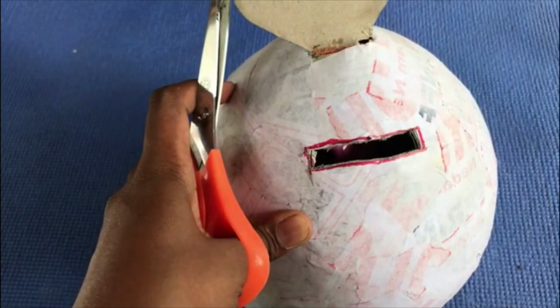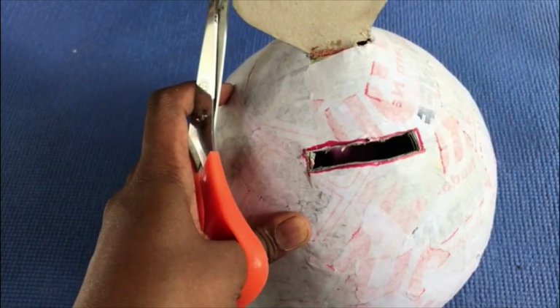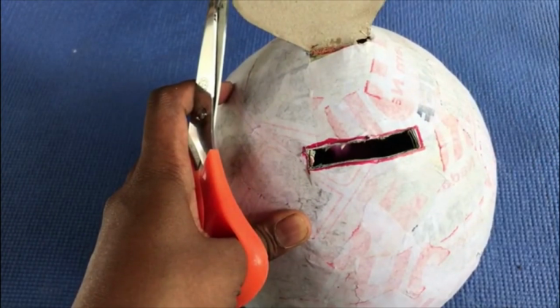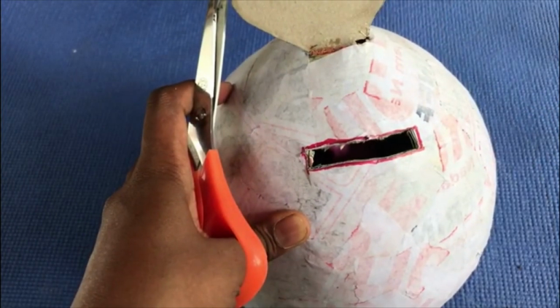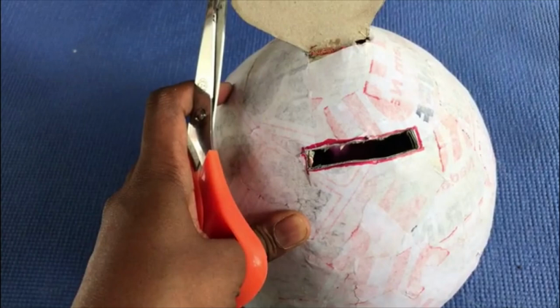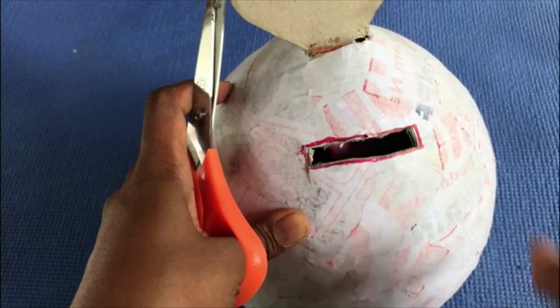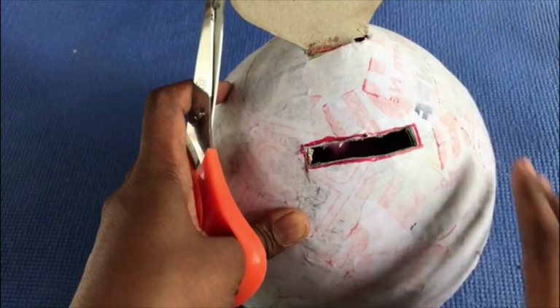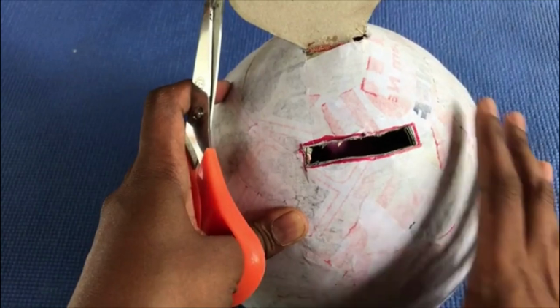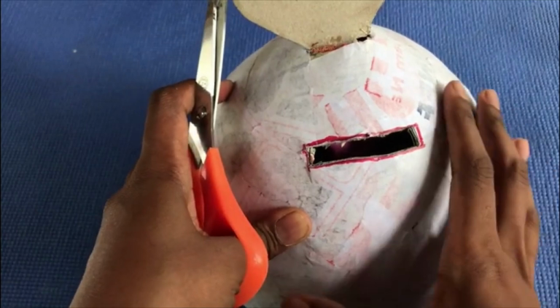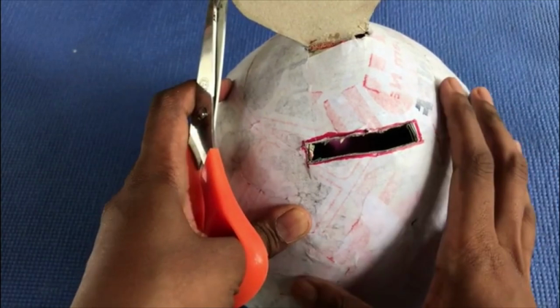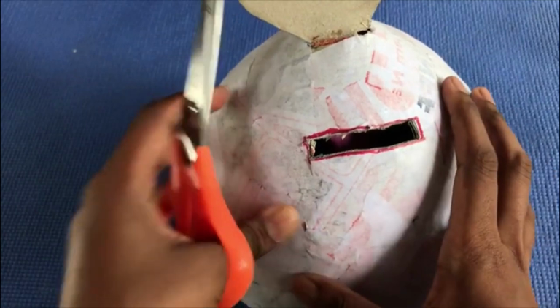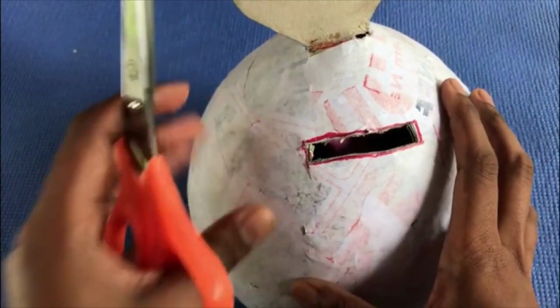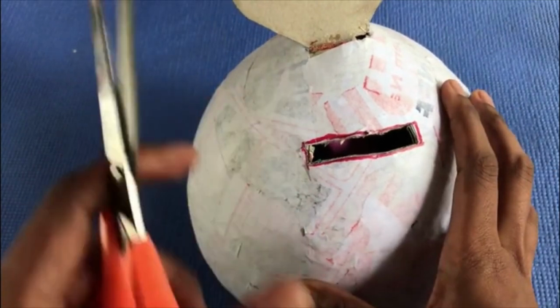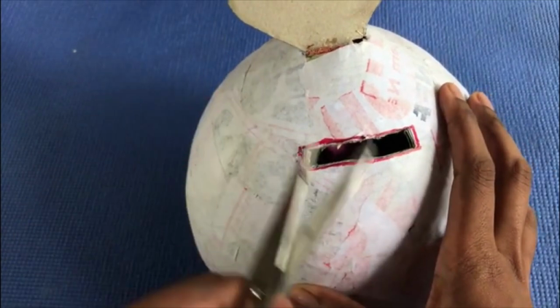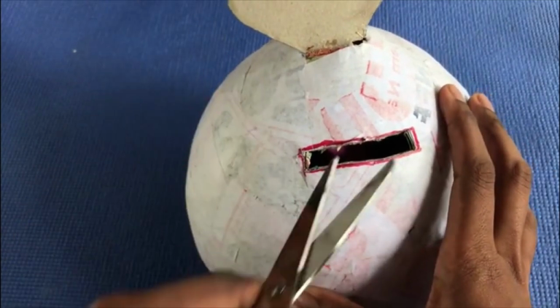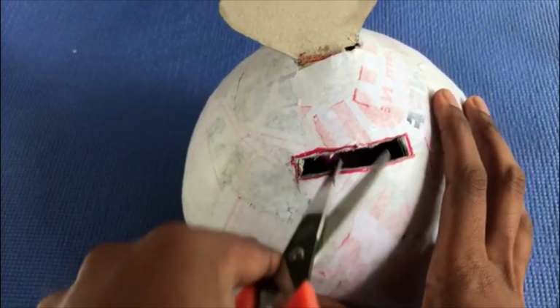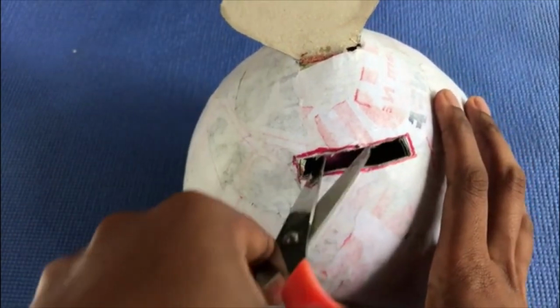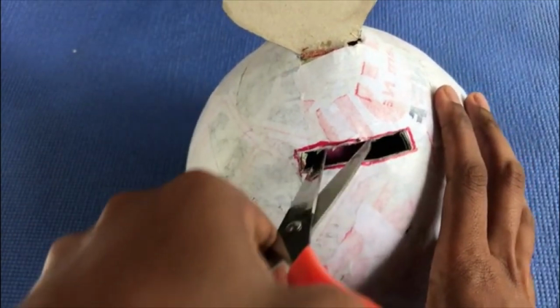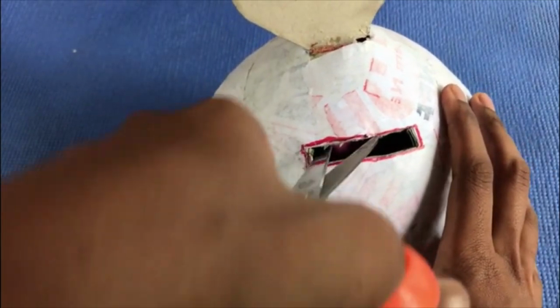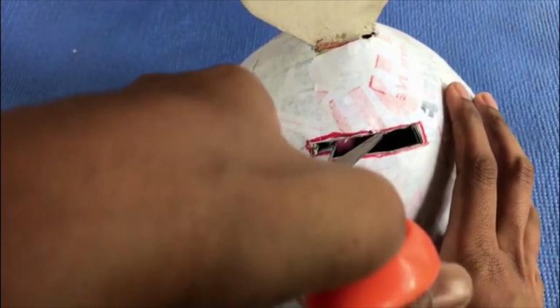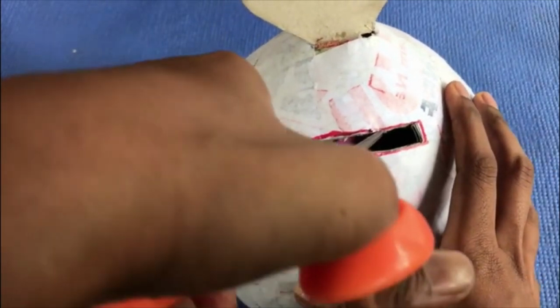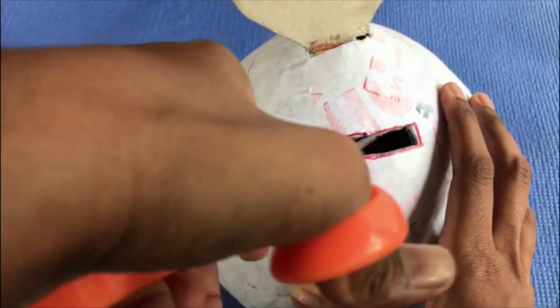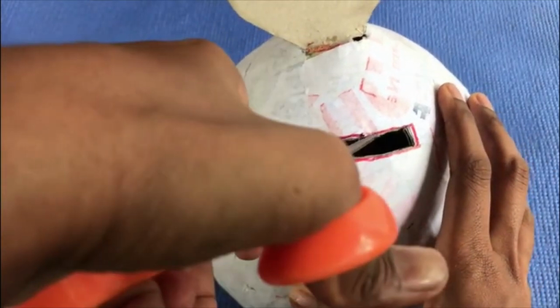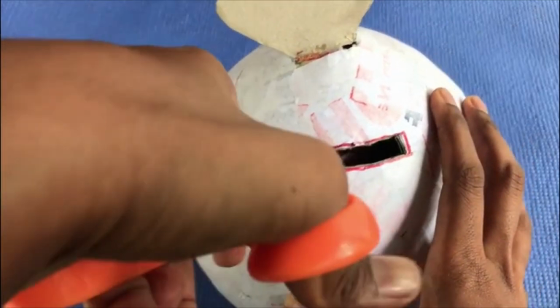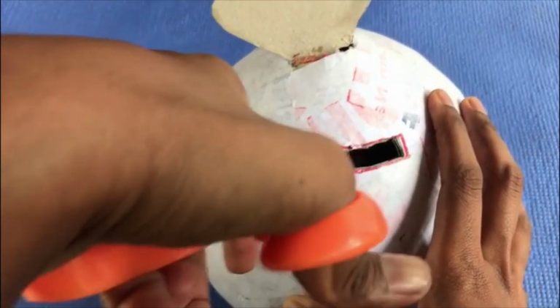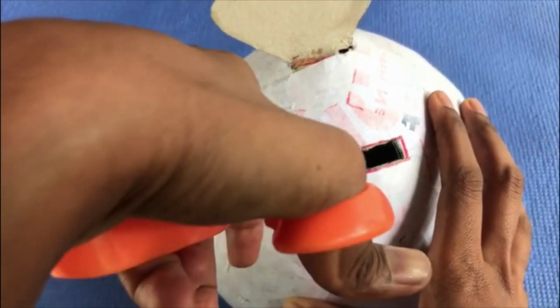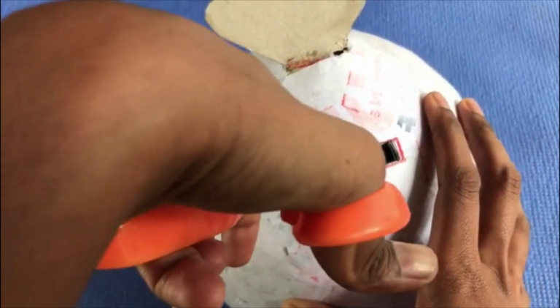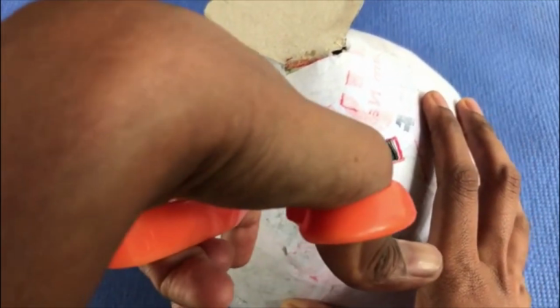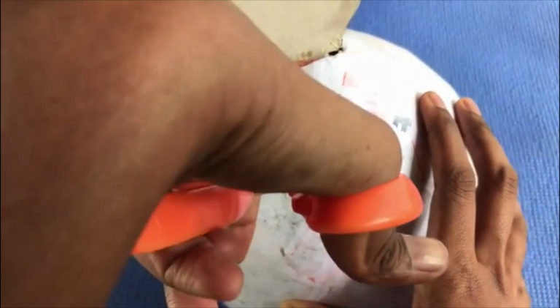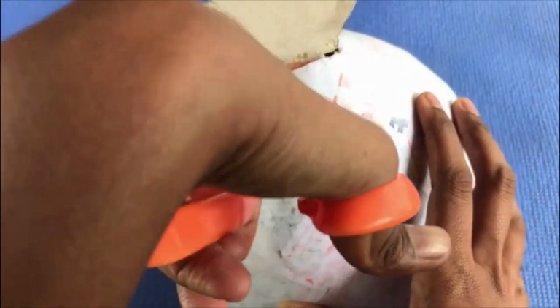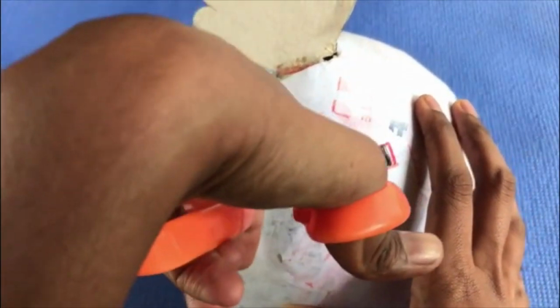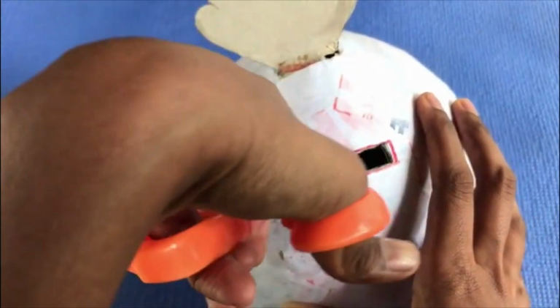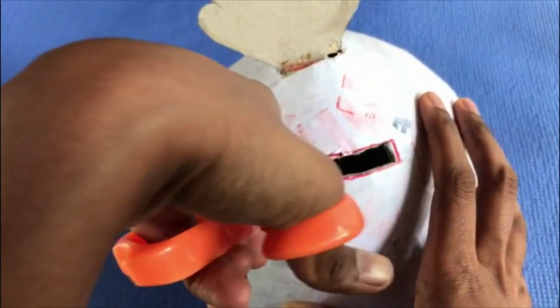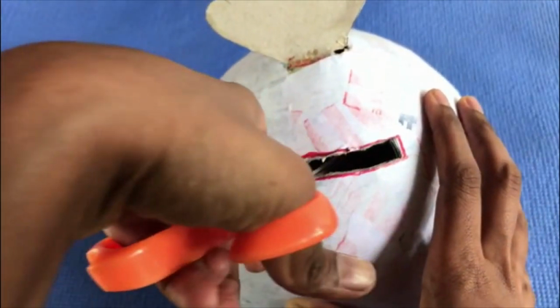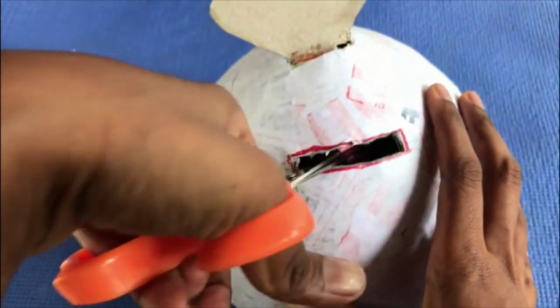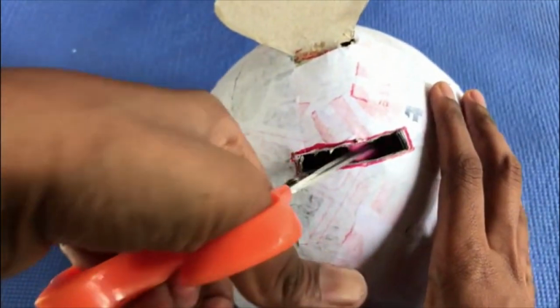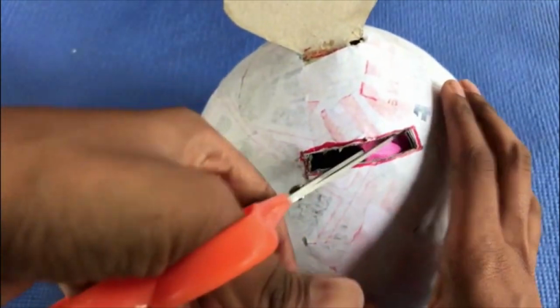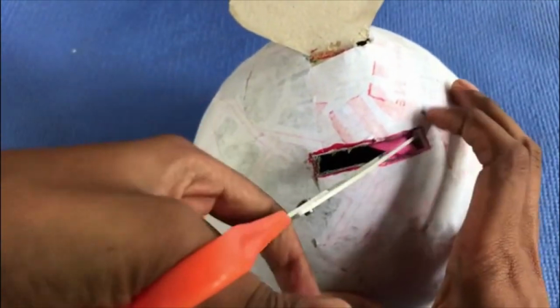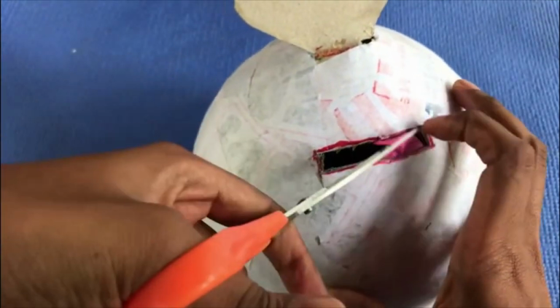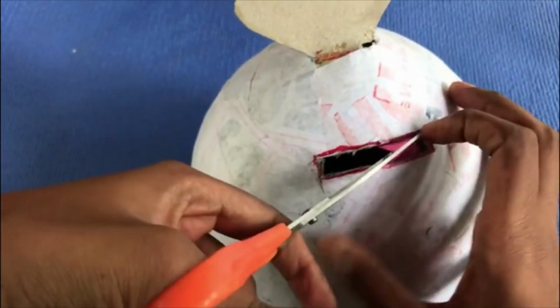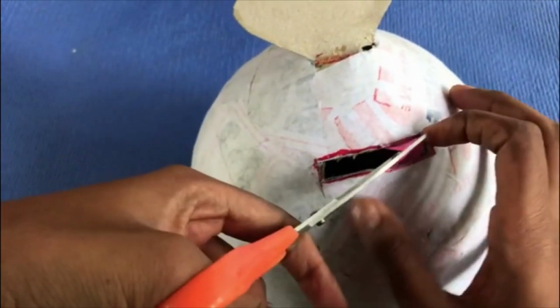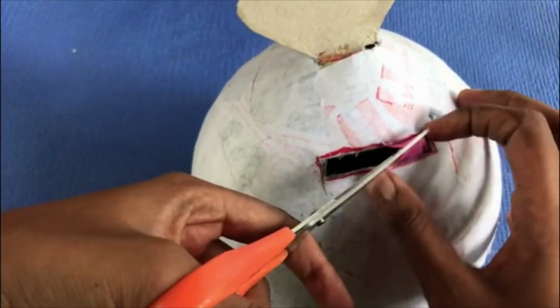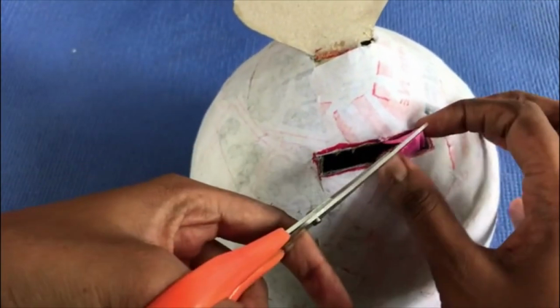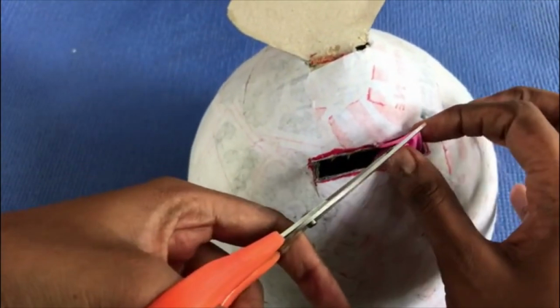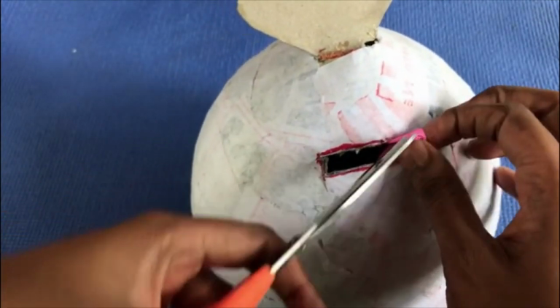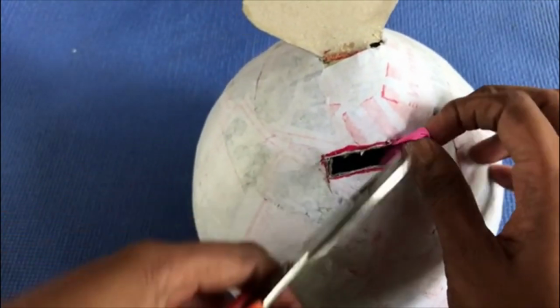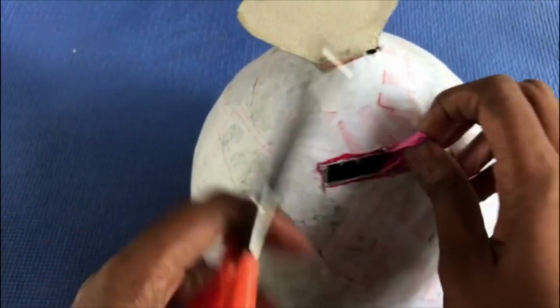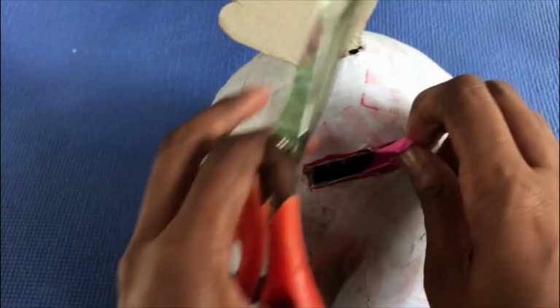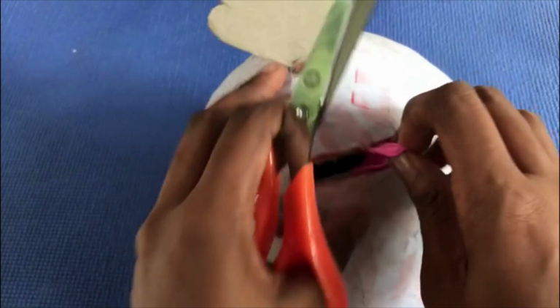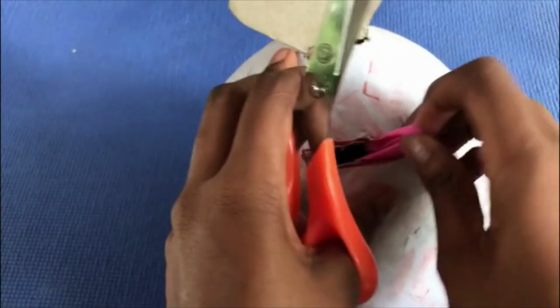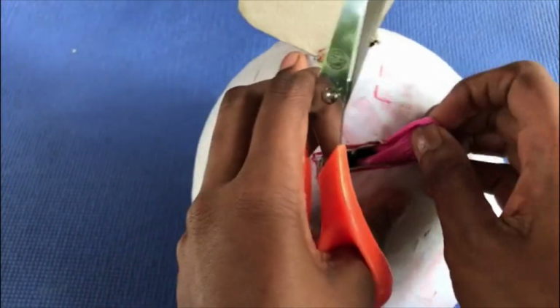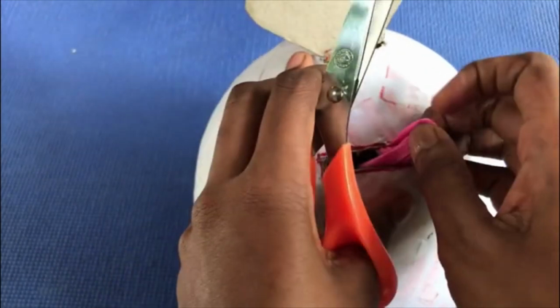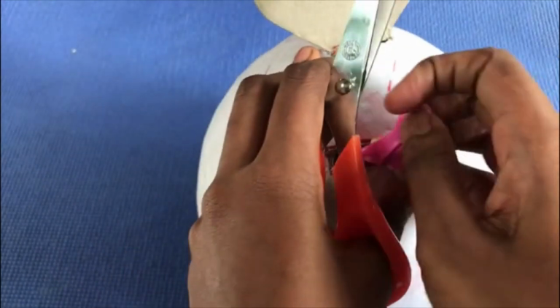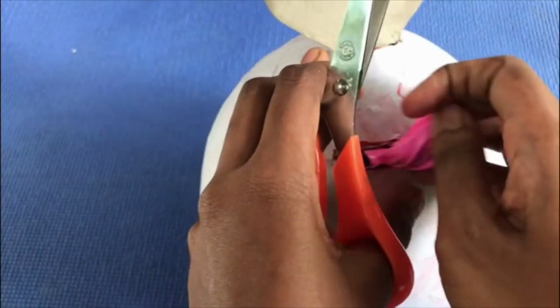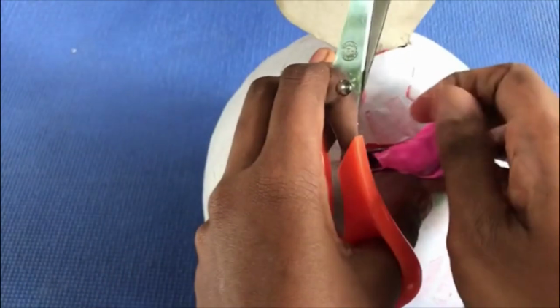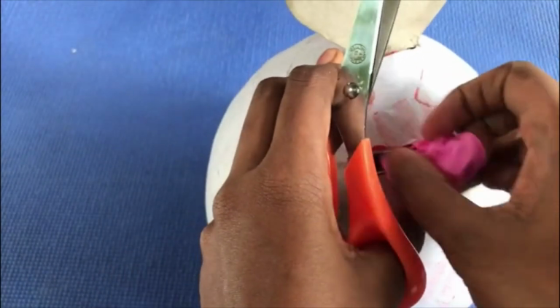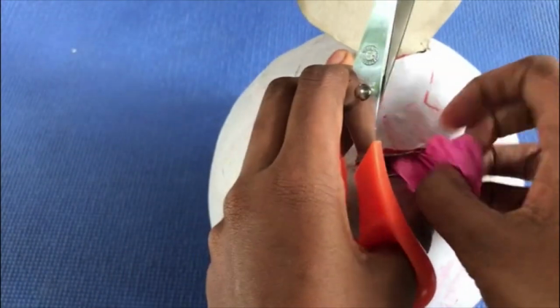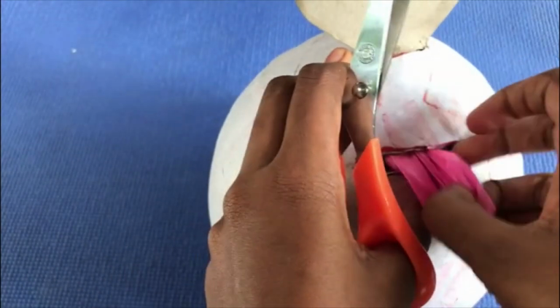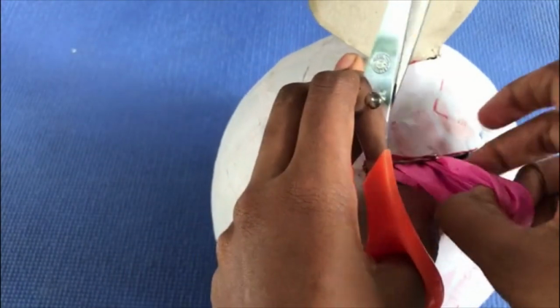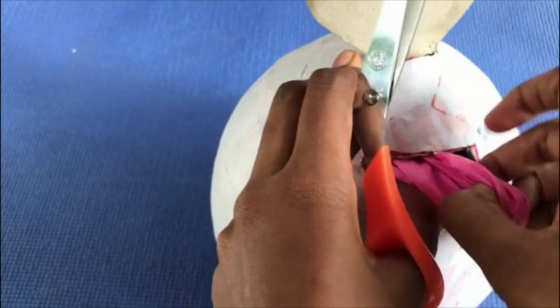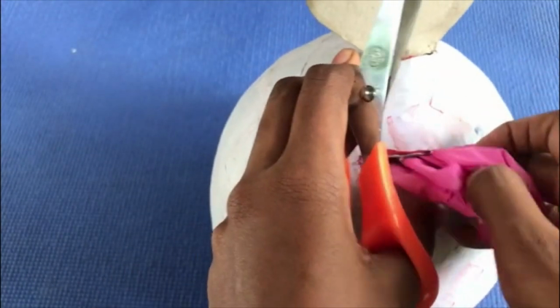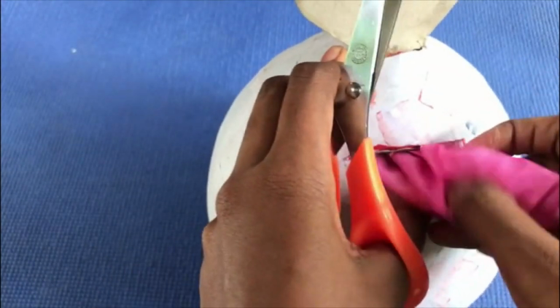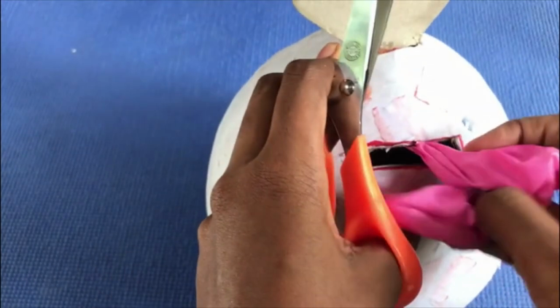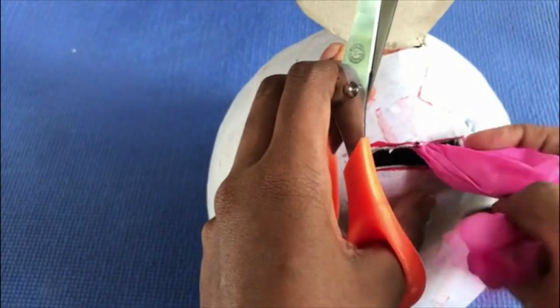Now I'm going to take the balloon out, put the scissor in, and take it out.